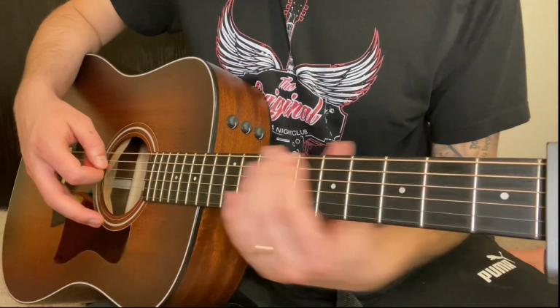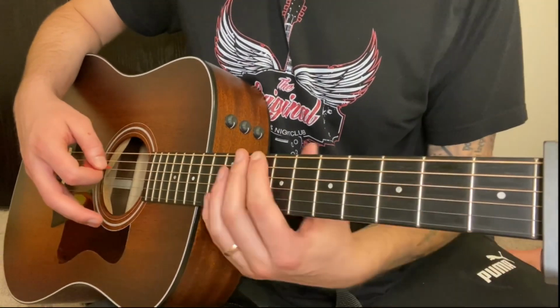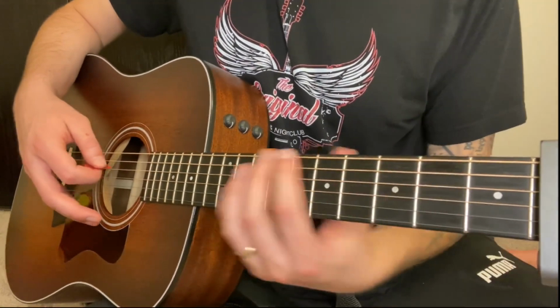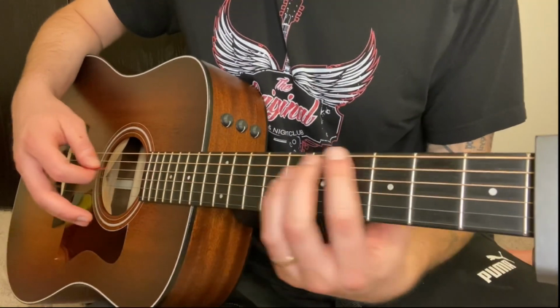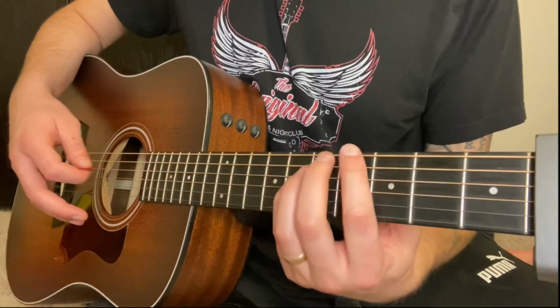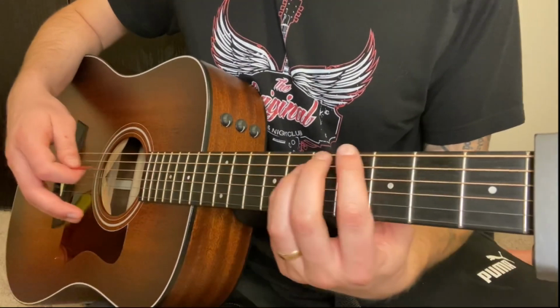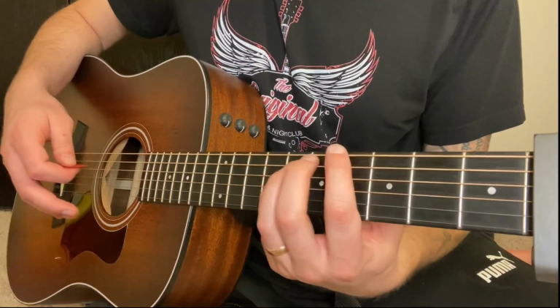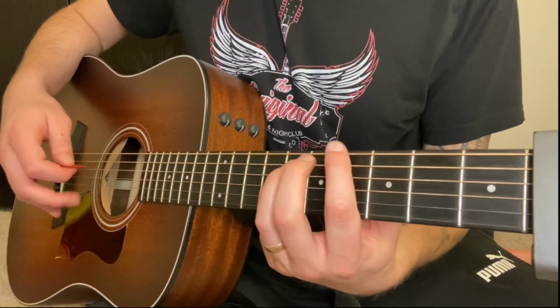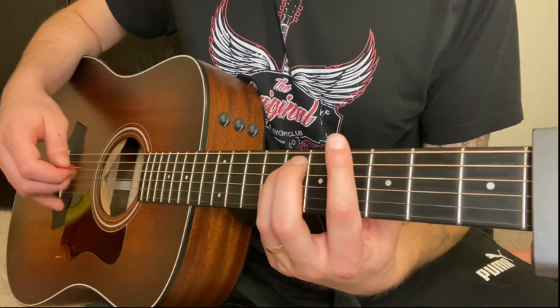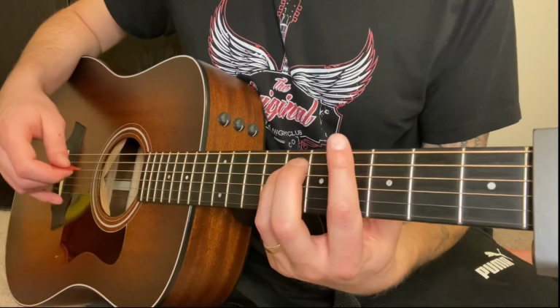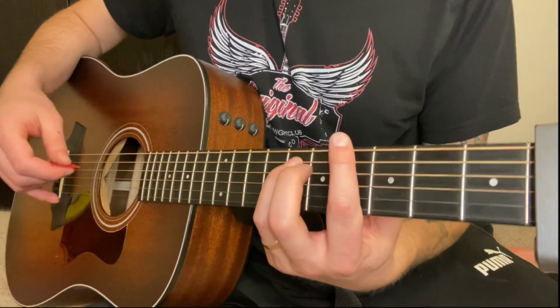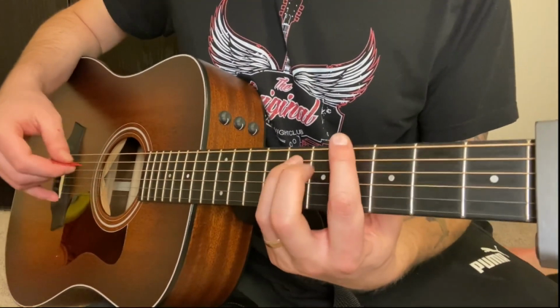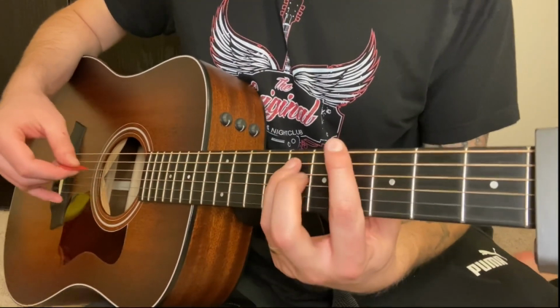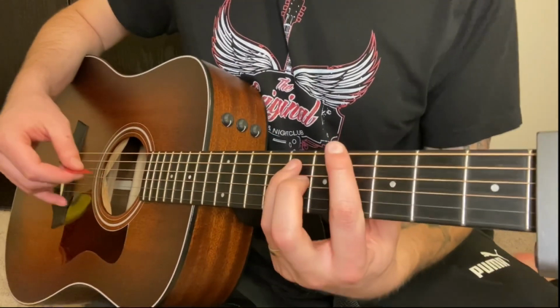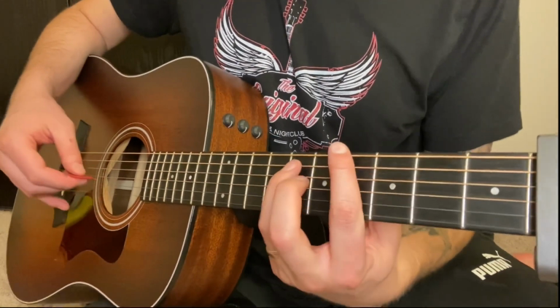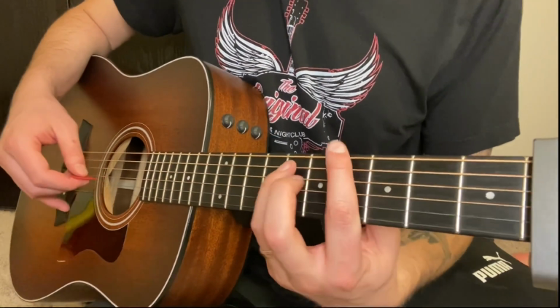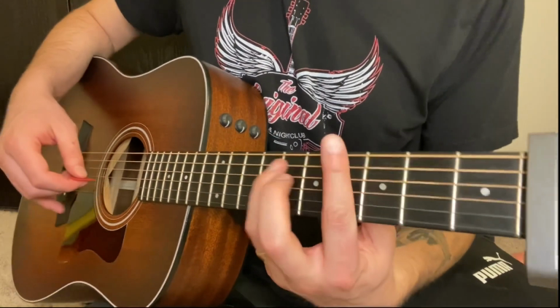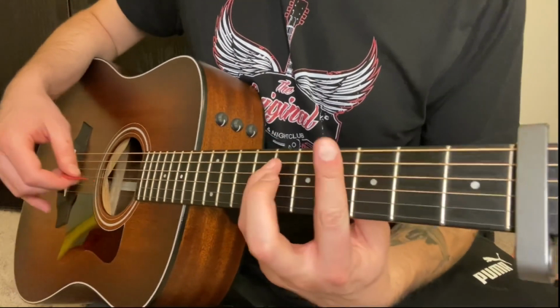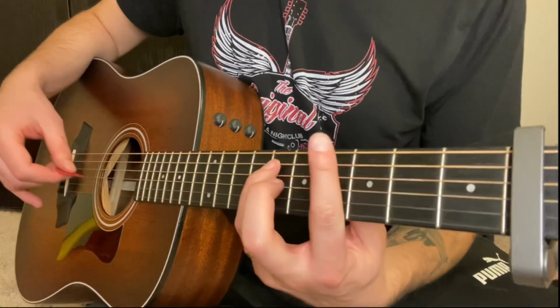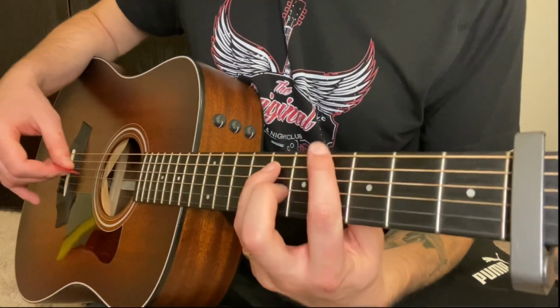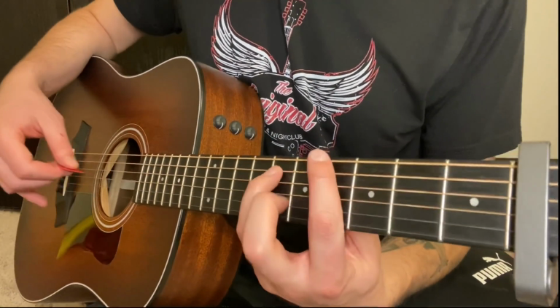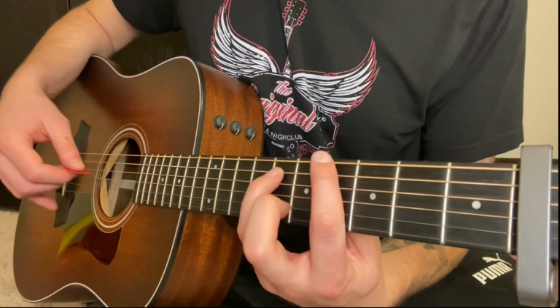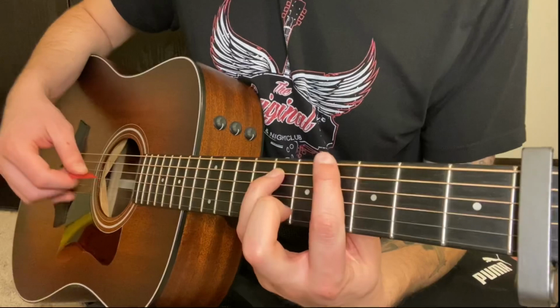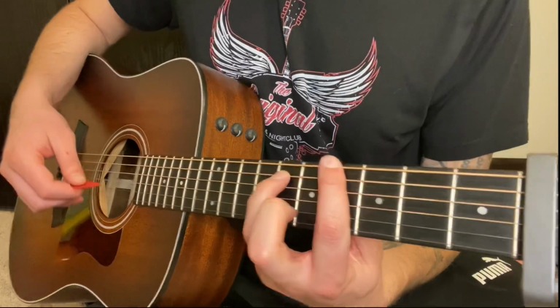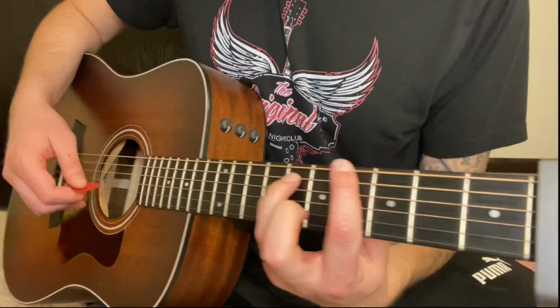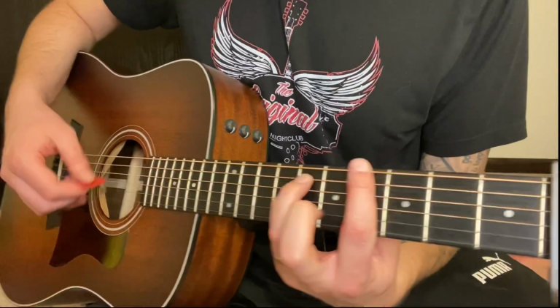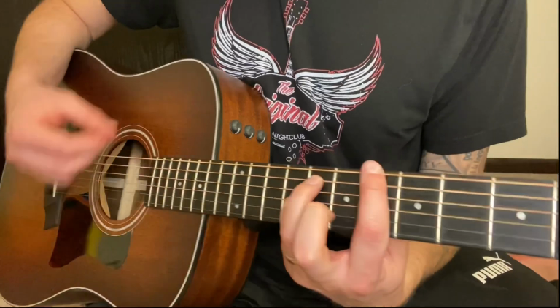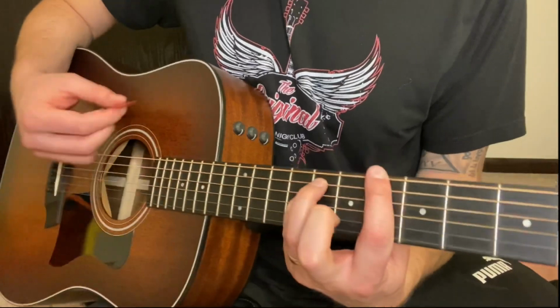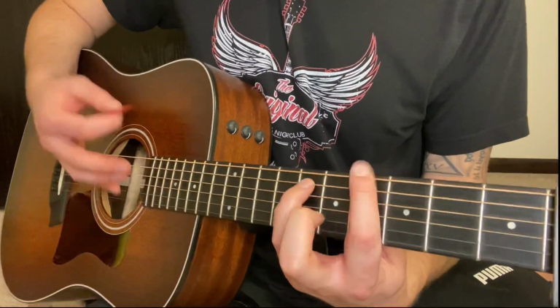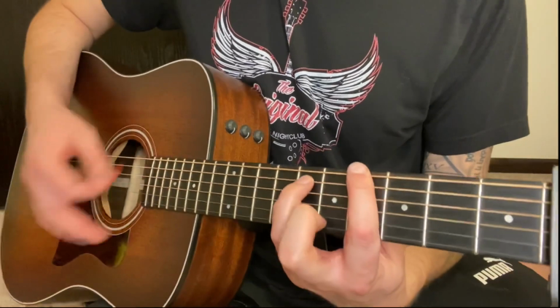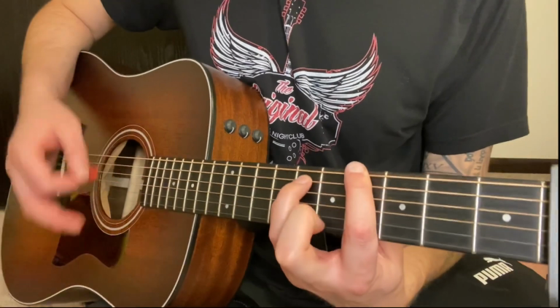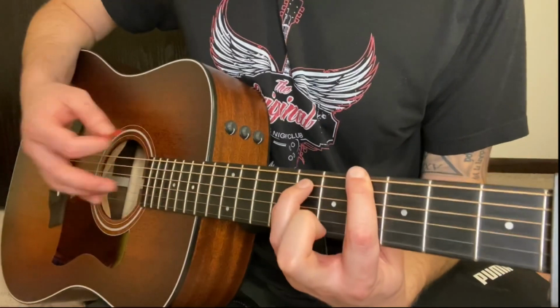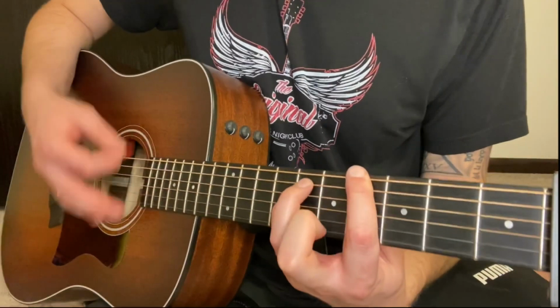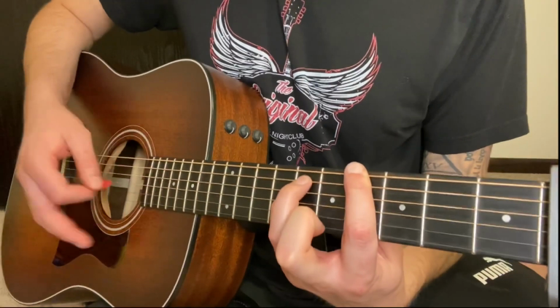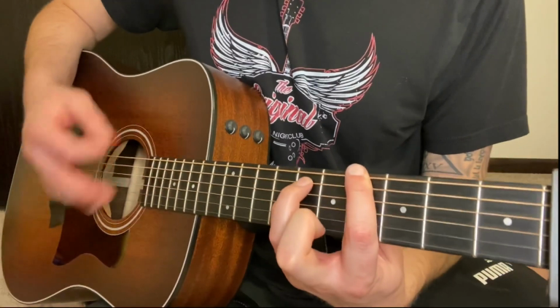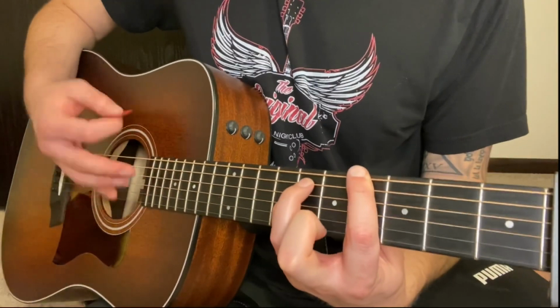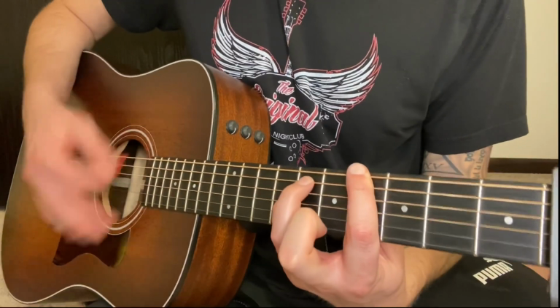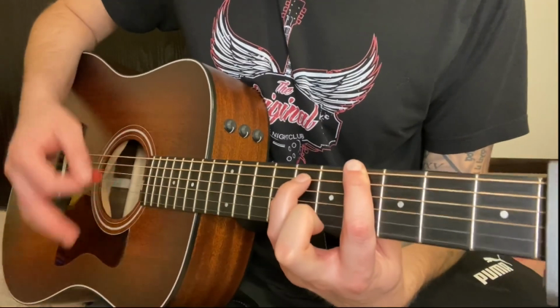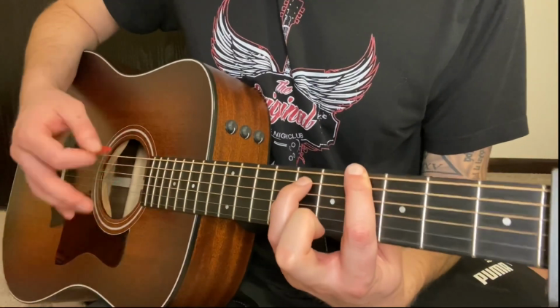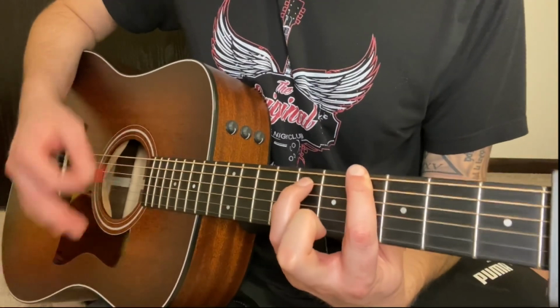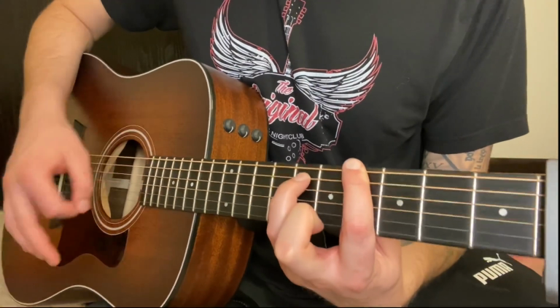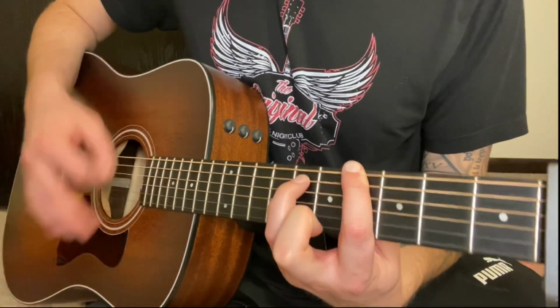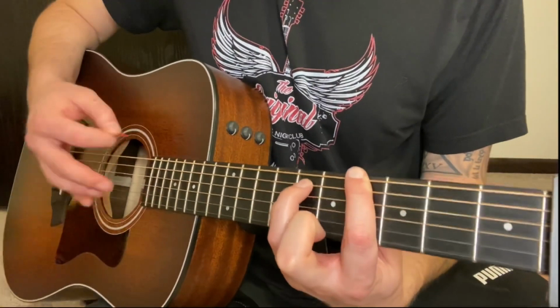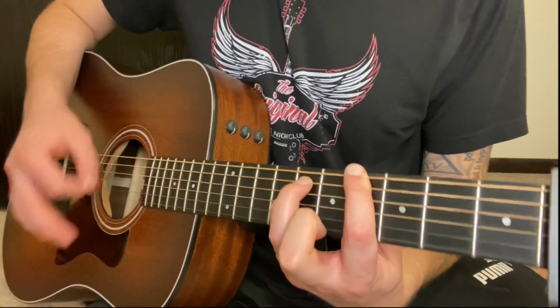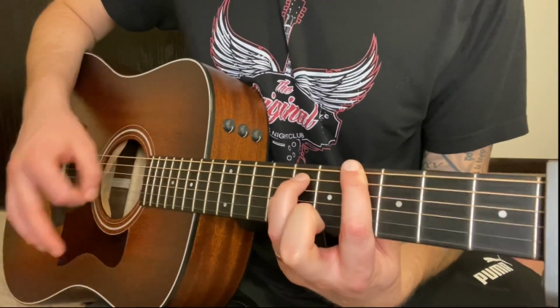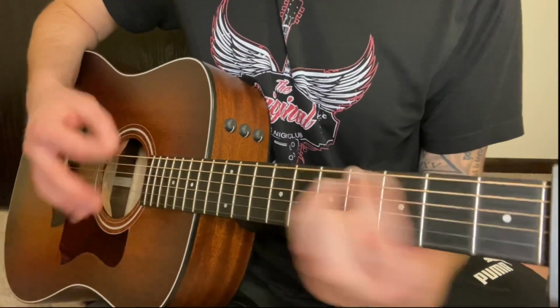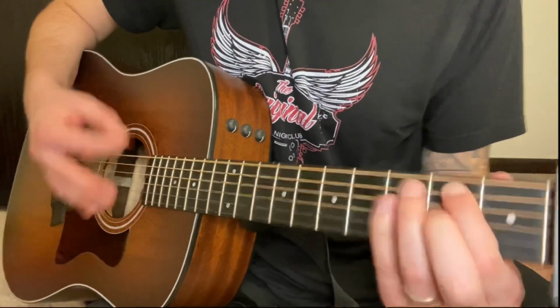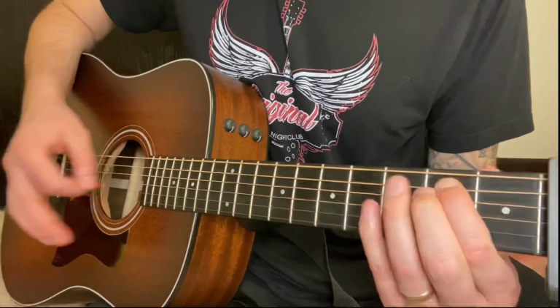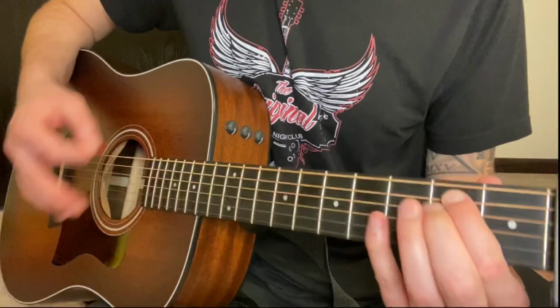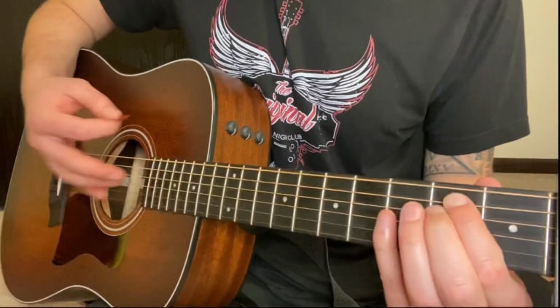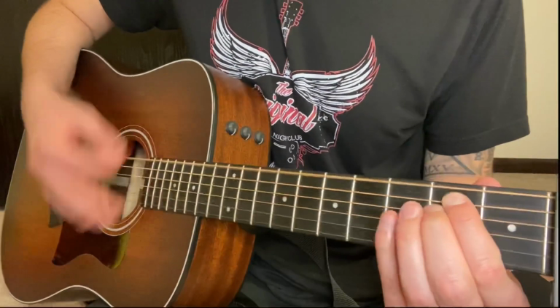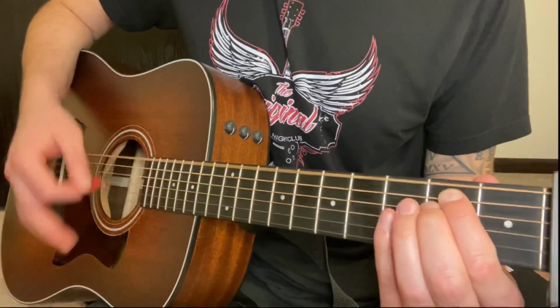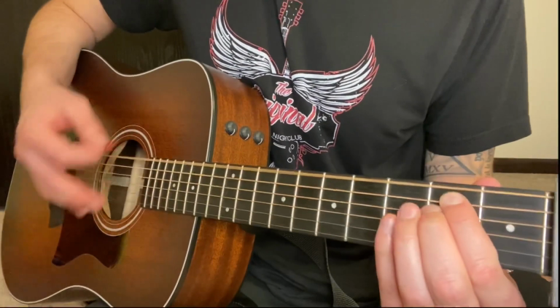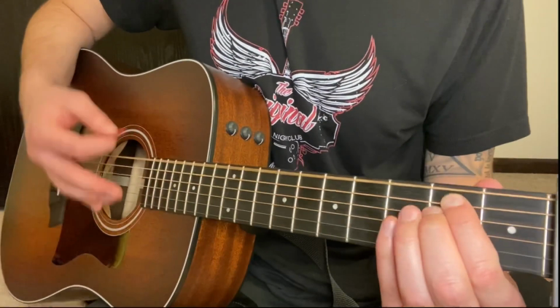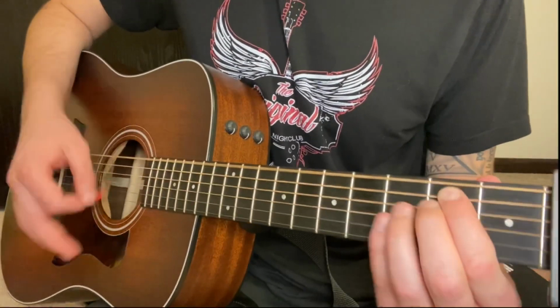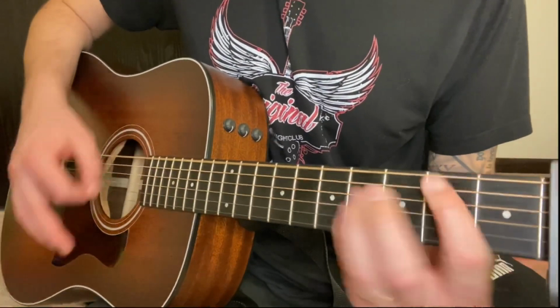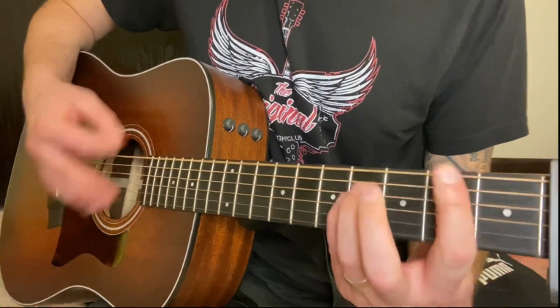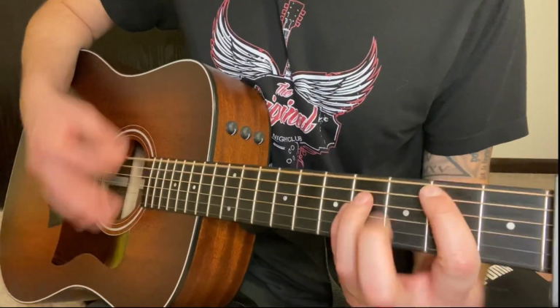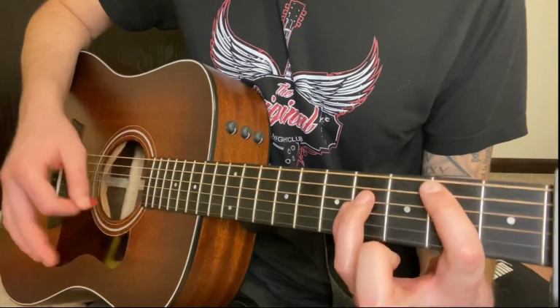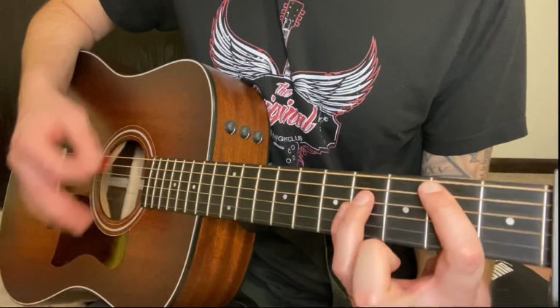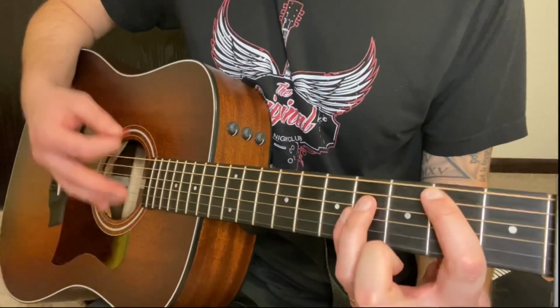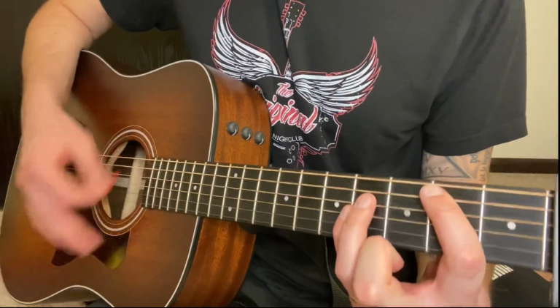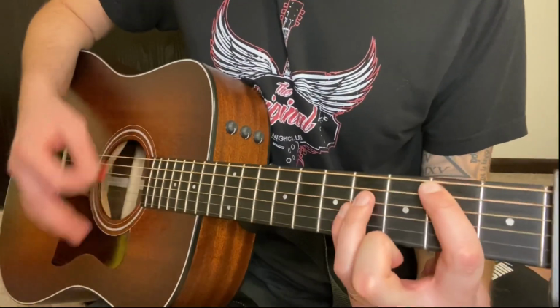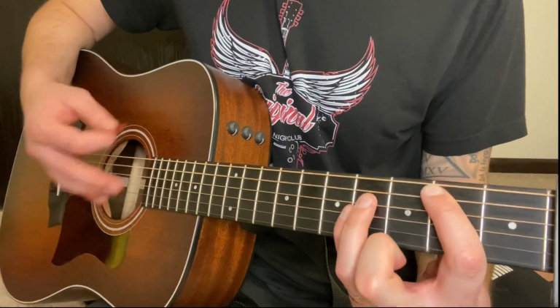Right? And then the whole rest of the song is just going to play those chords — down, down, down, down, down, up, down, down, down.